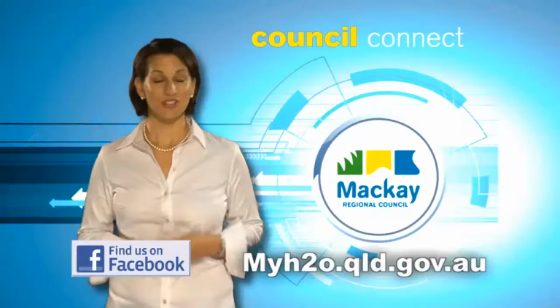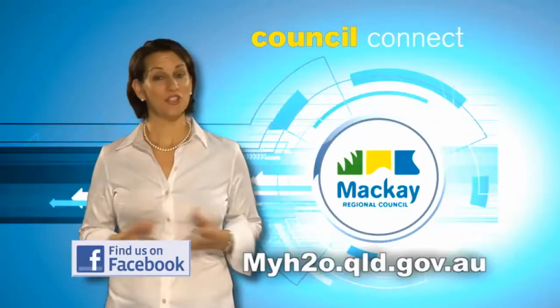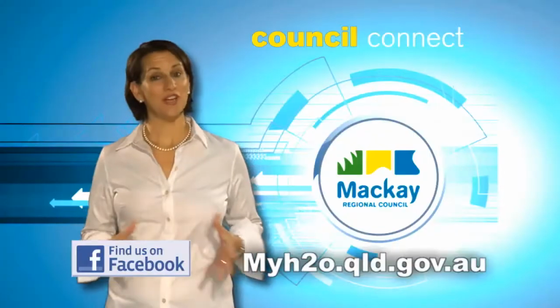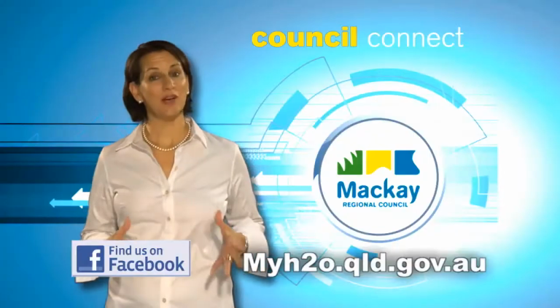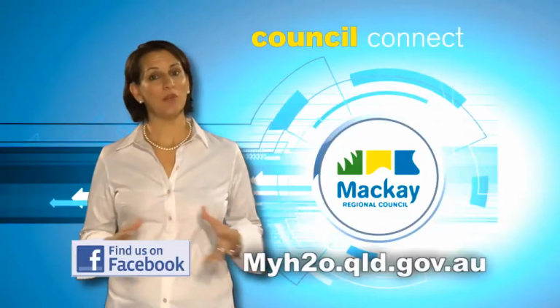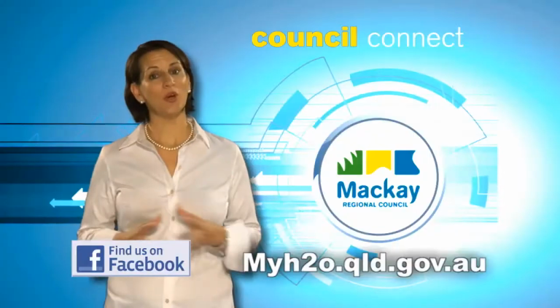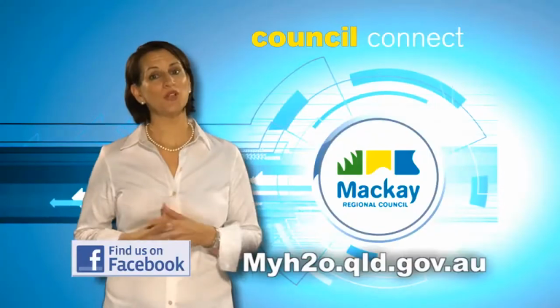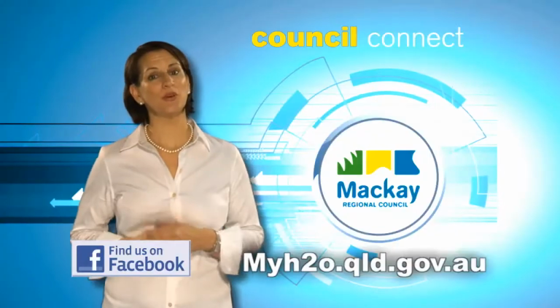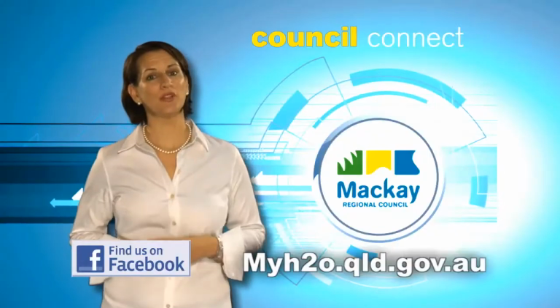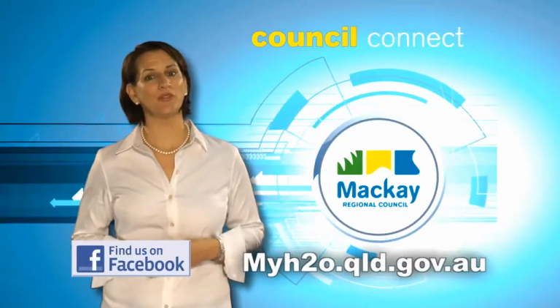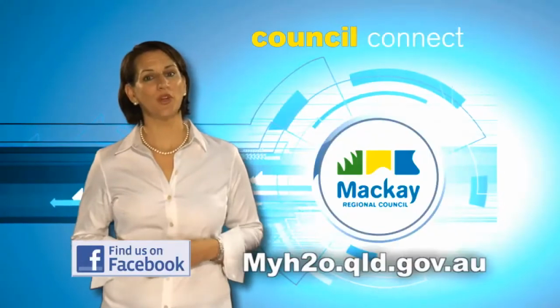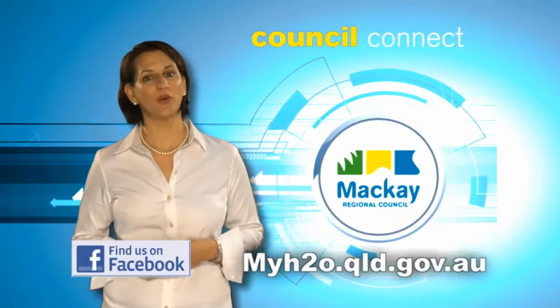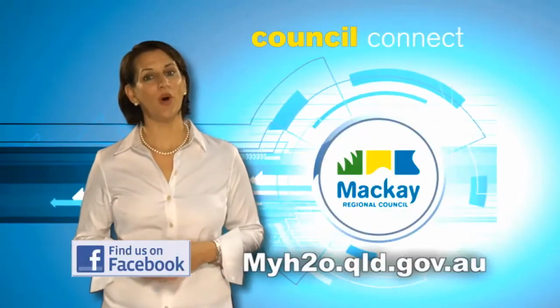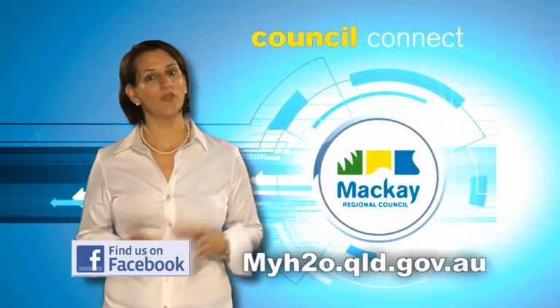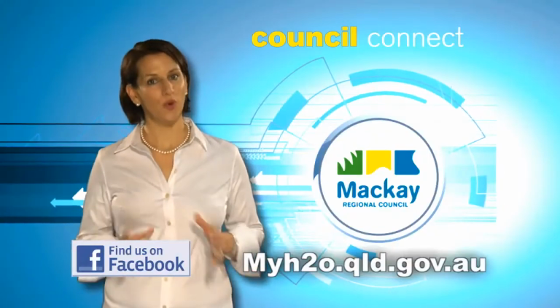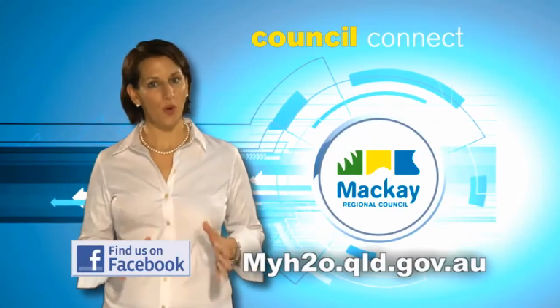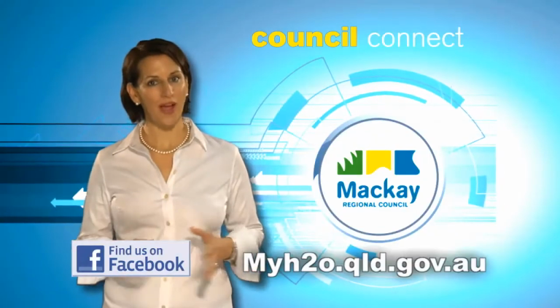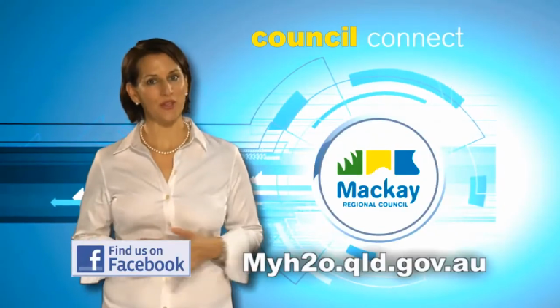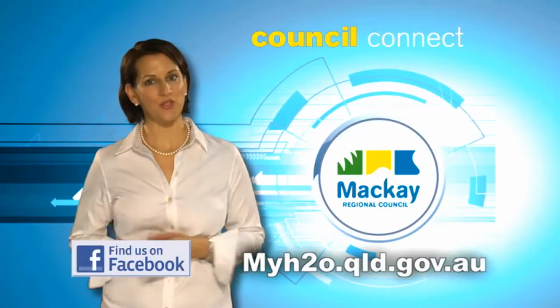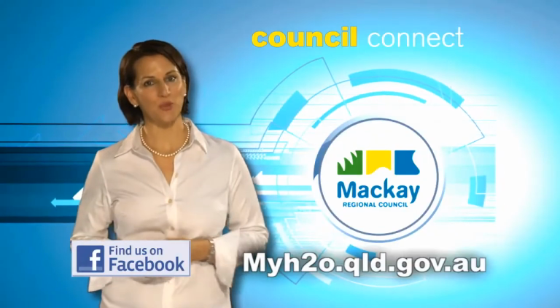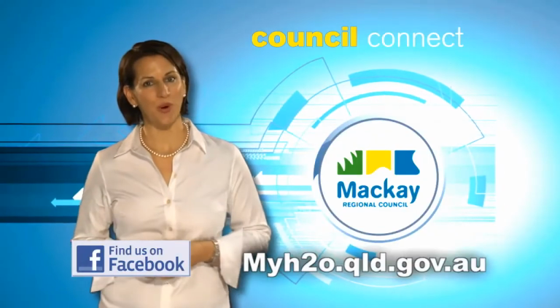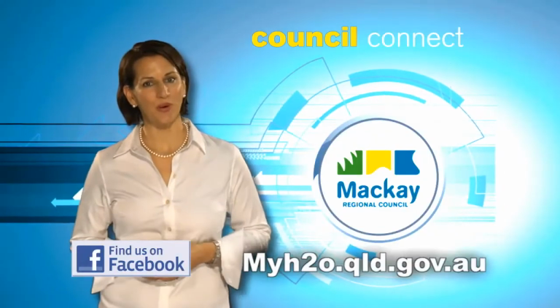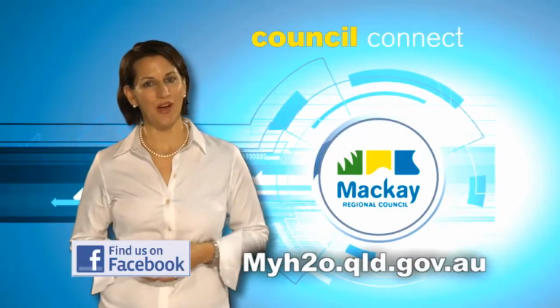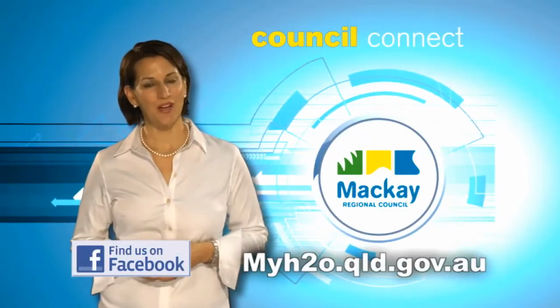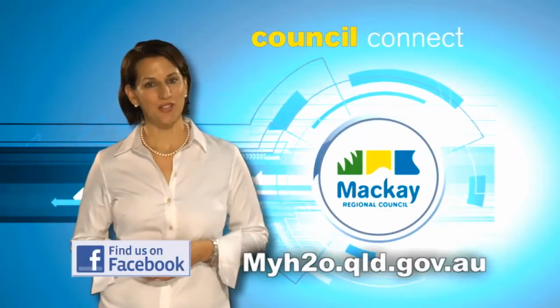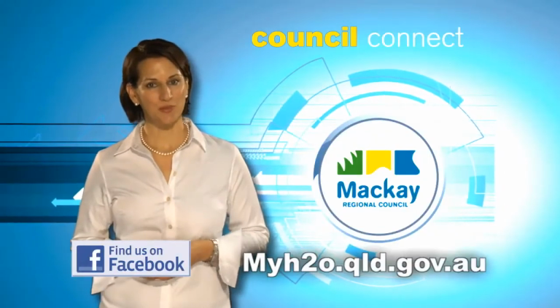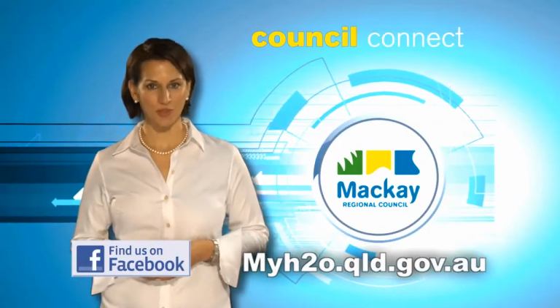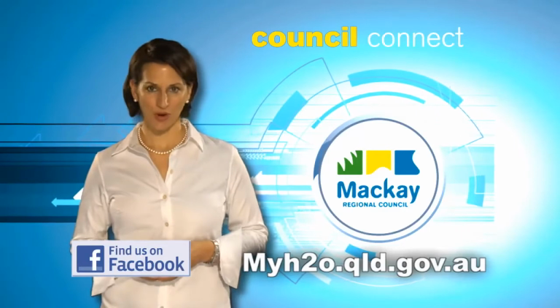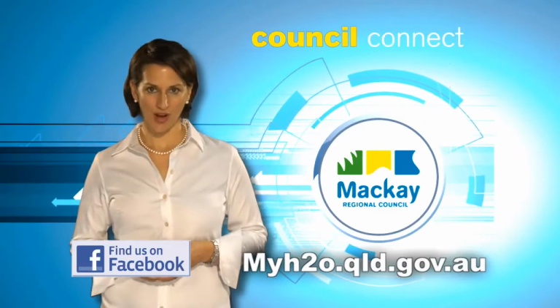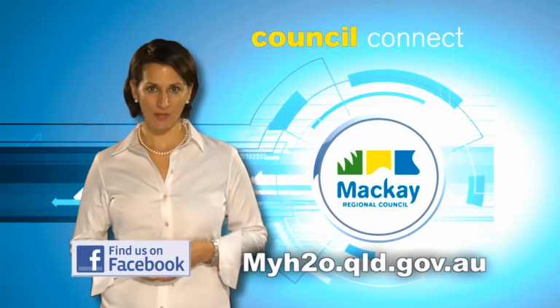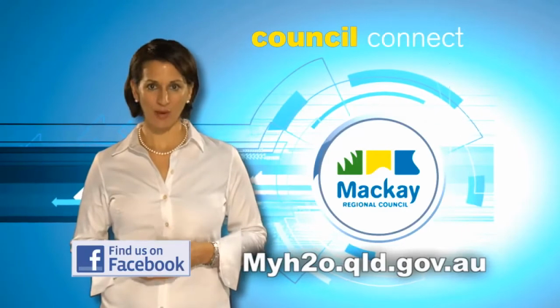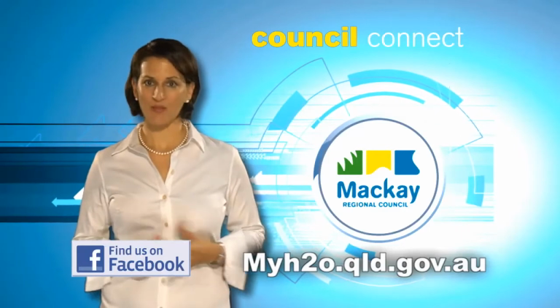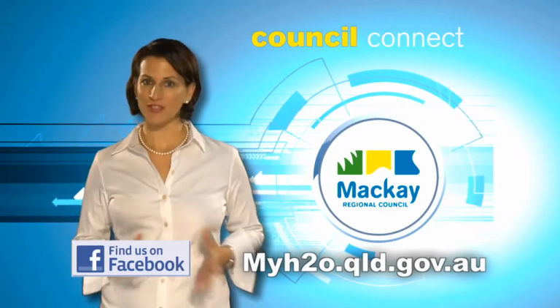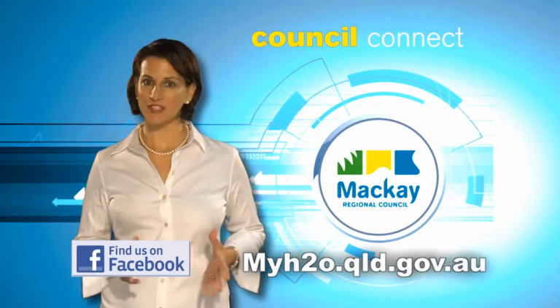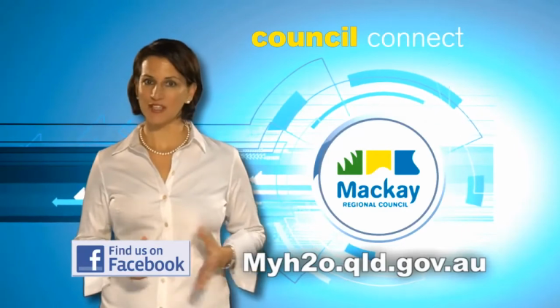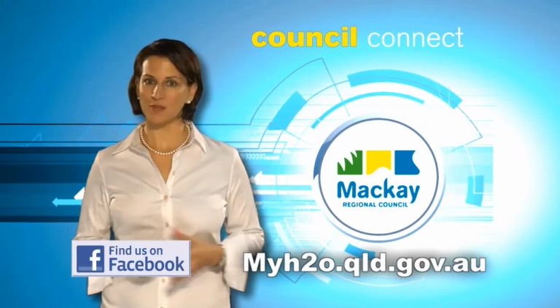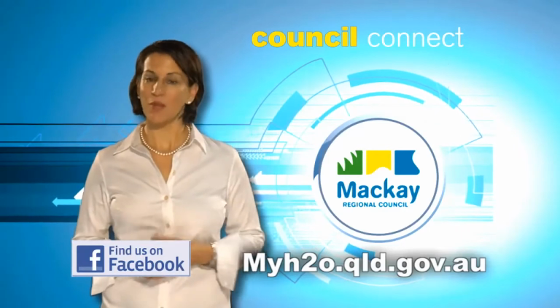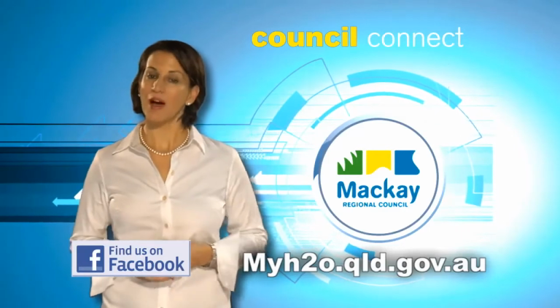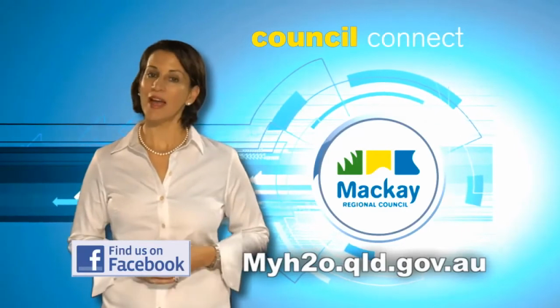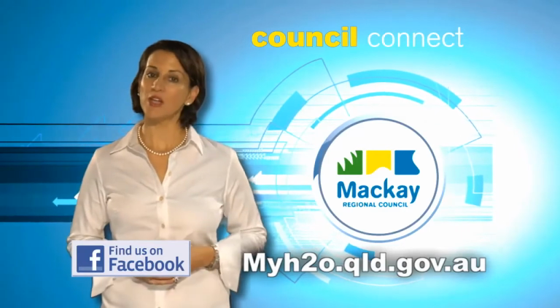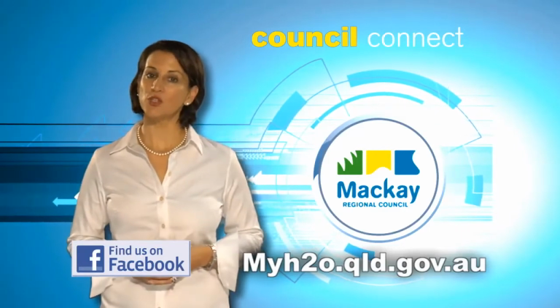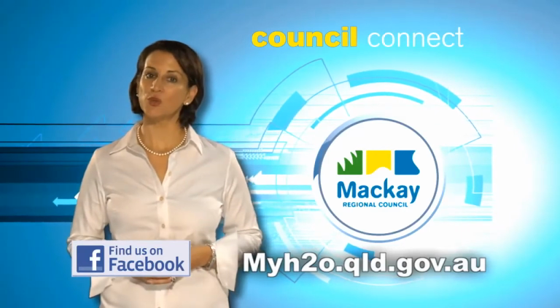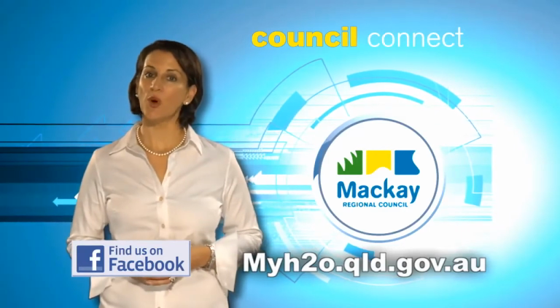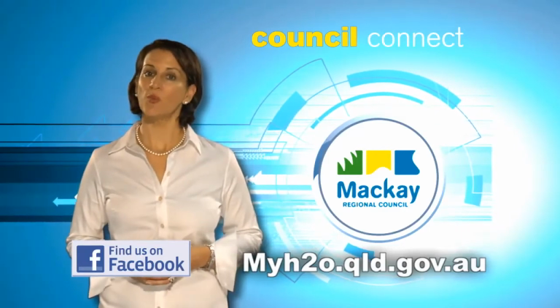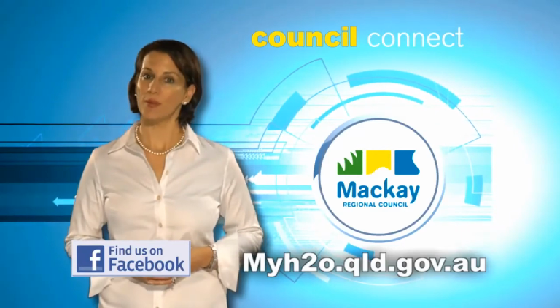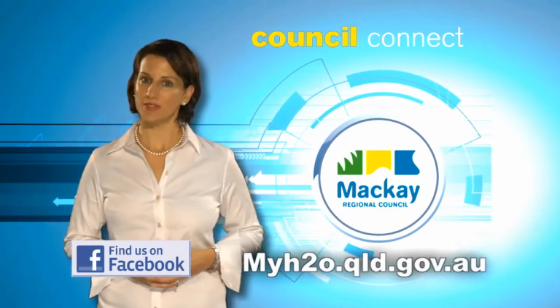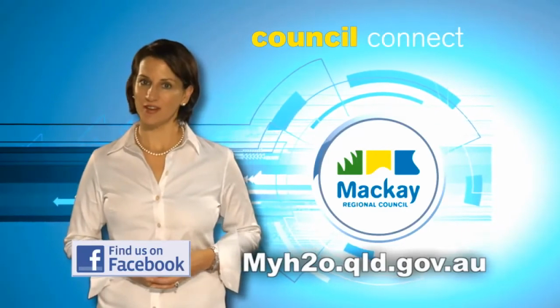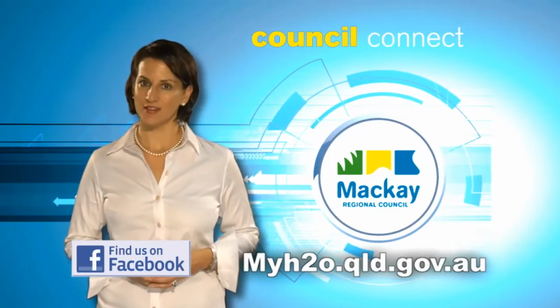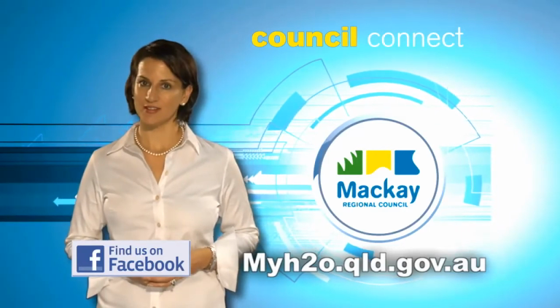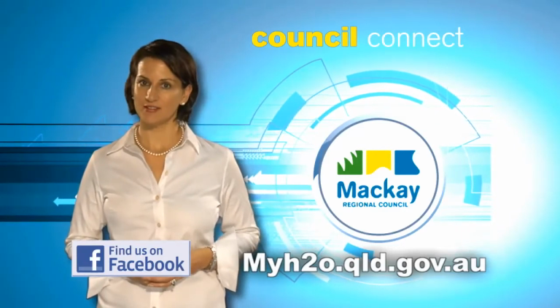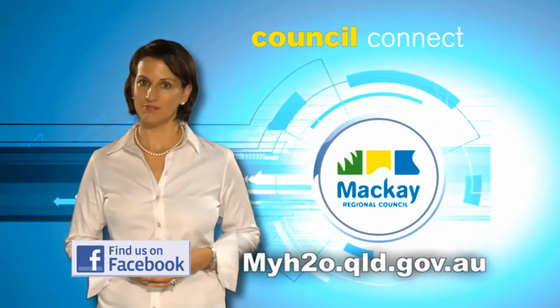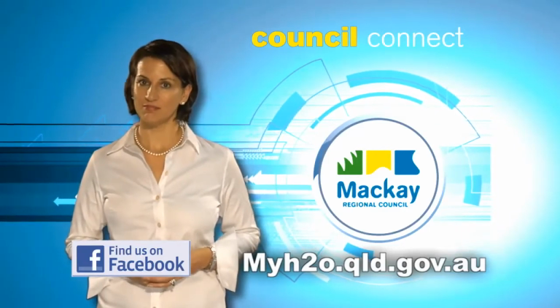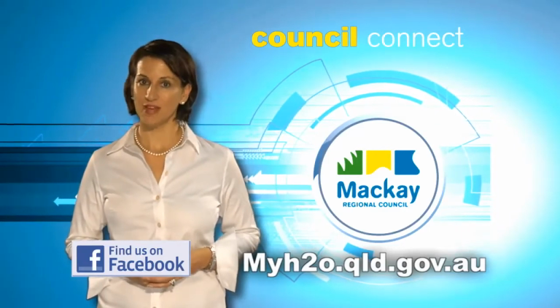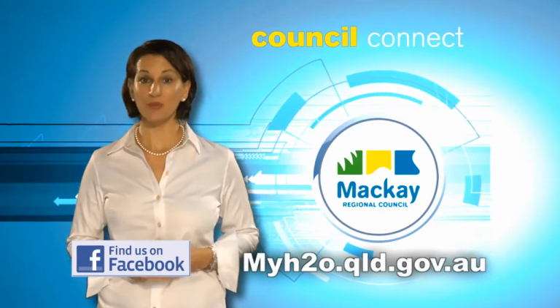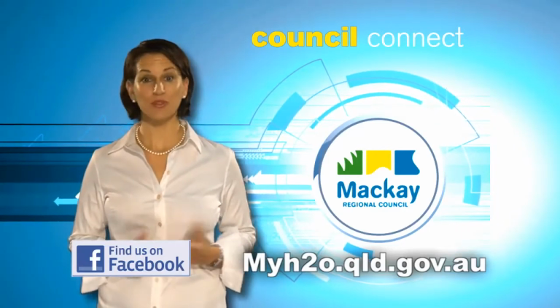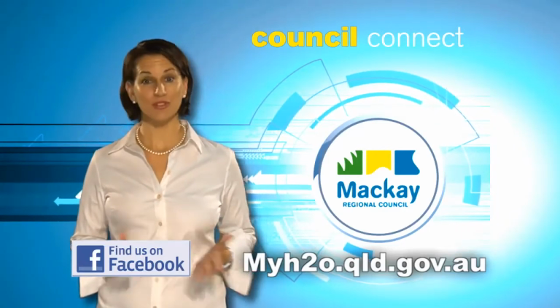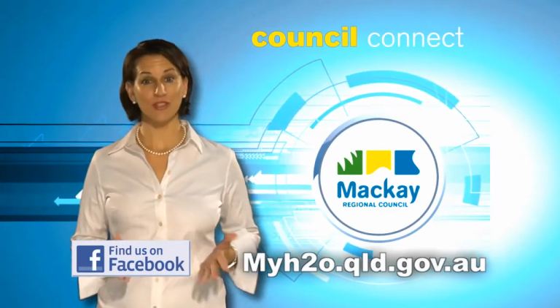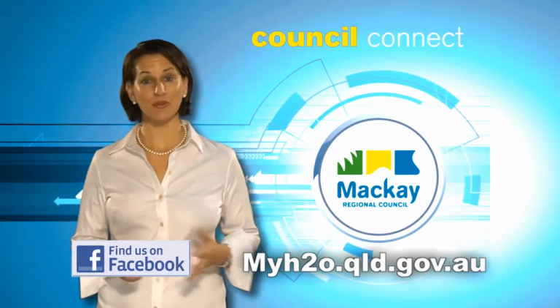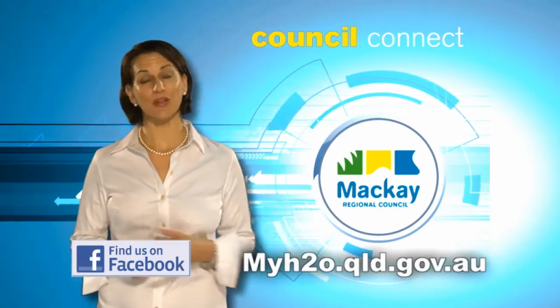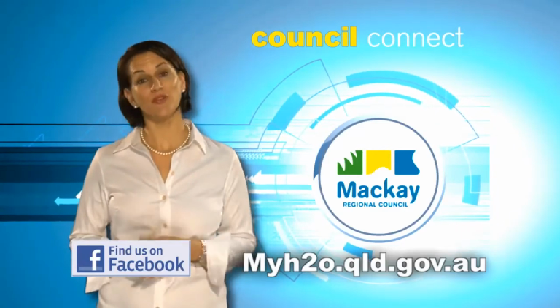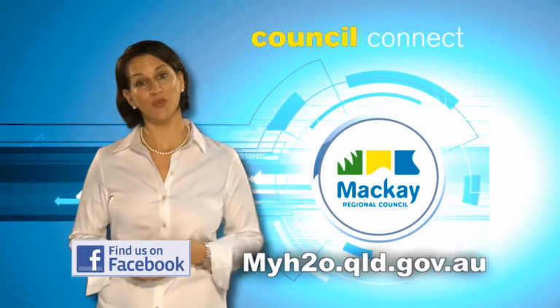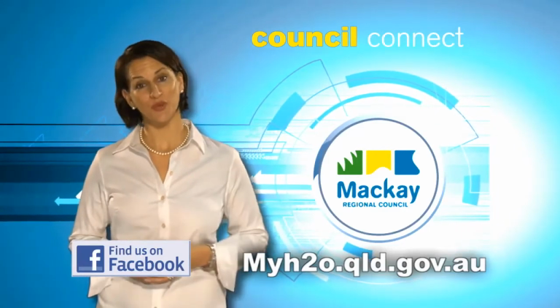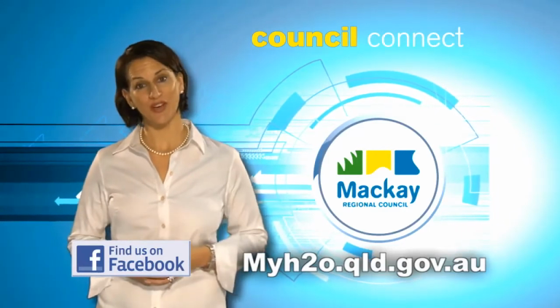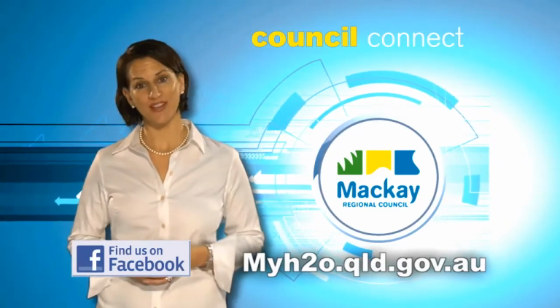To start monitoring the flow of your H2O, subscribe by visiting the My H2O website. And we'll see you in a fortnight.